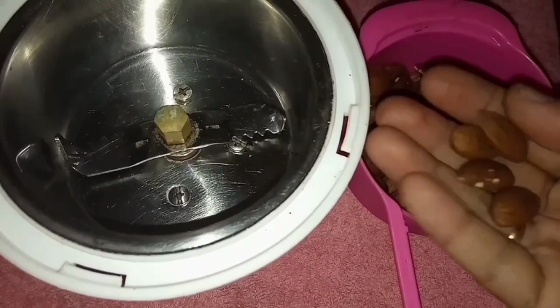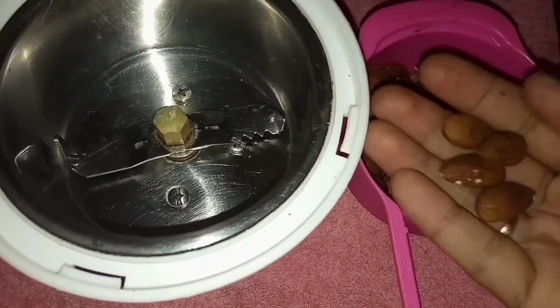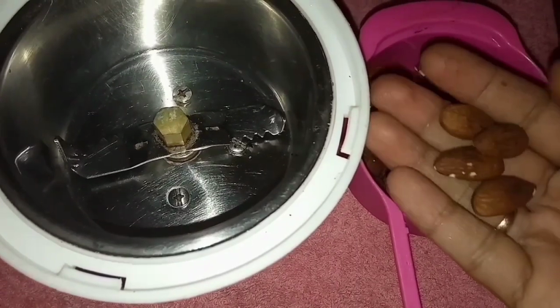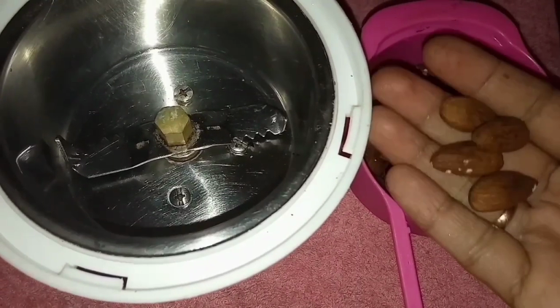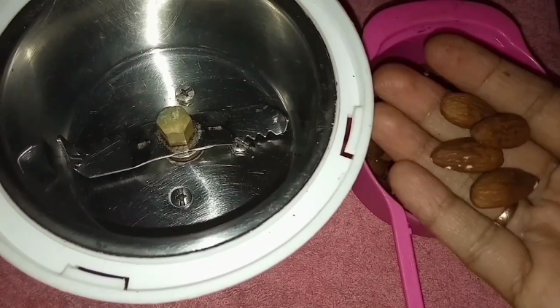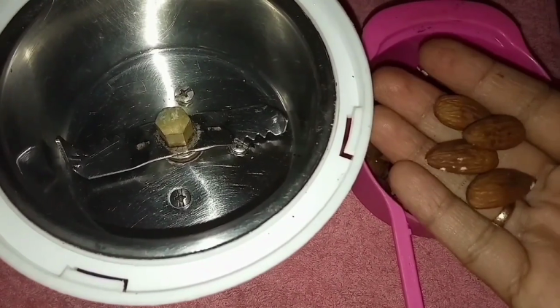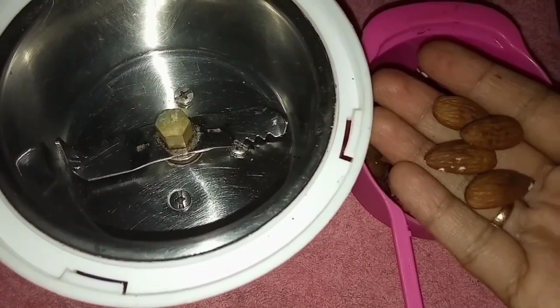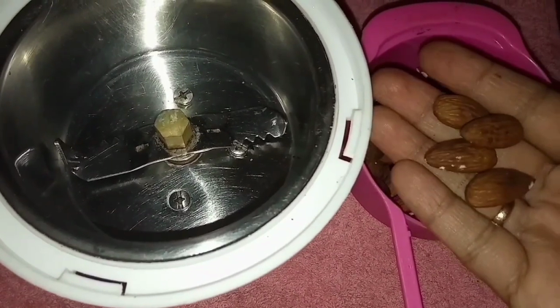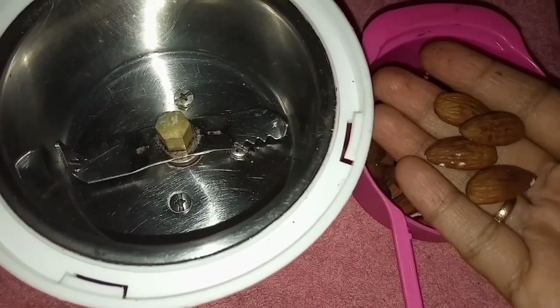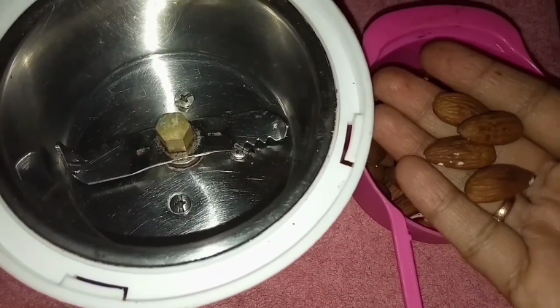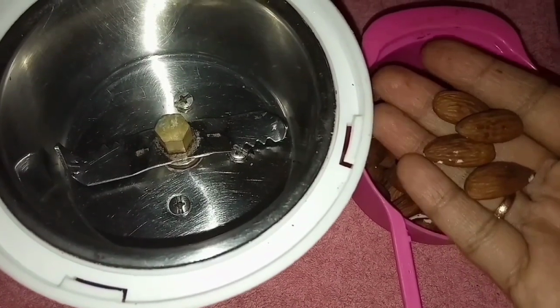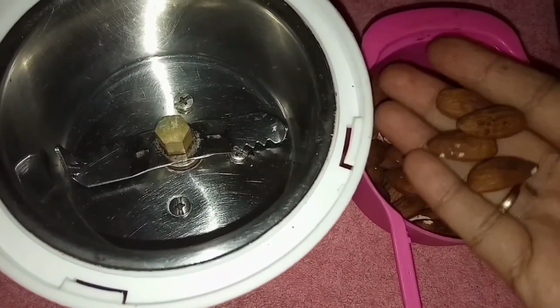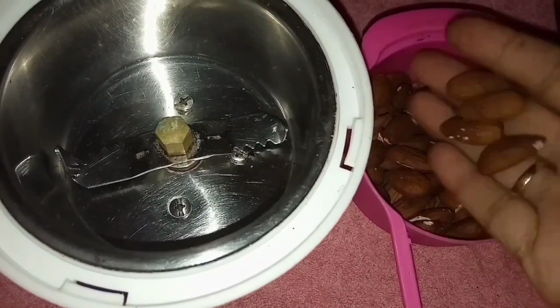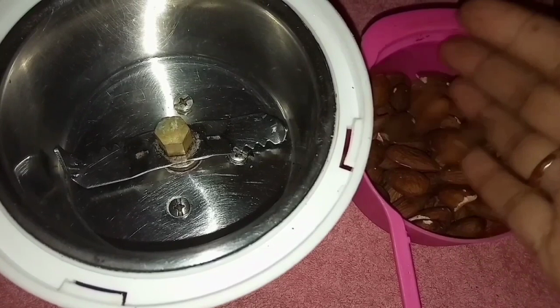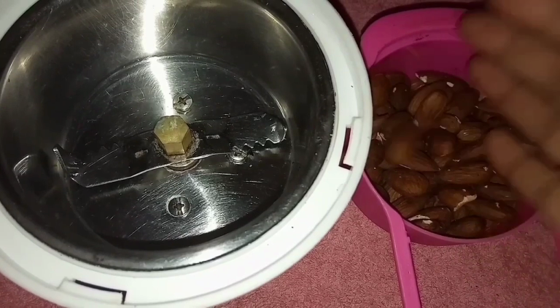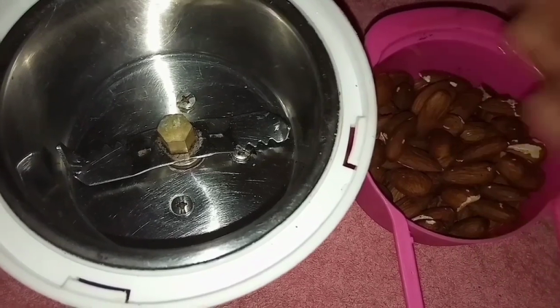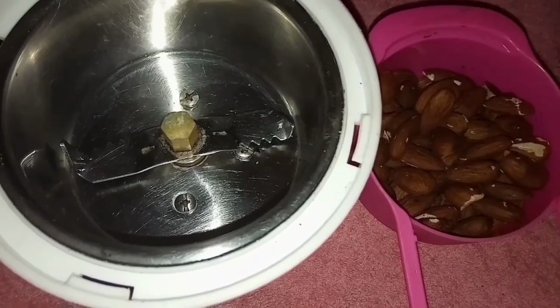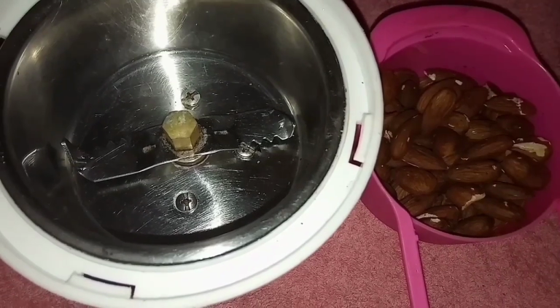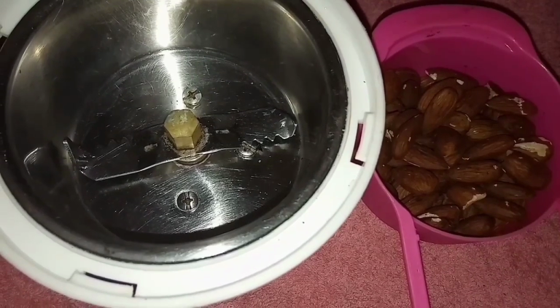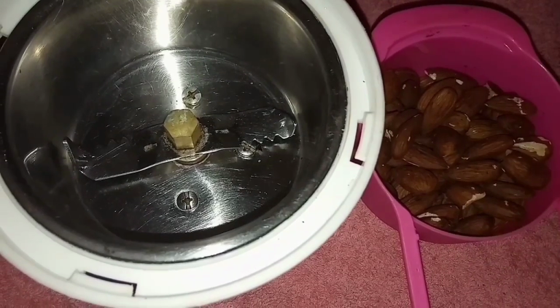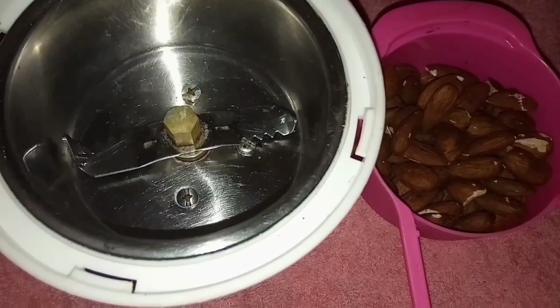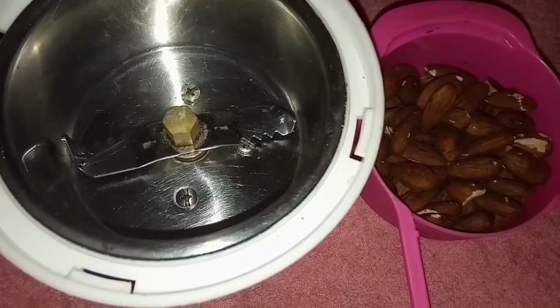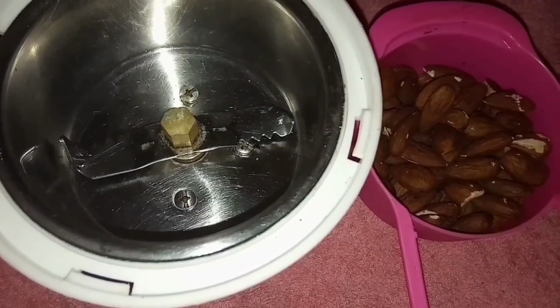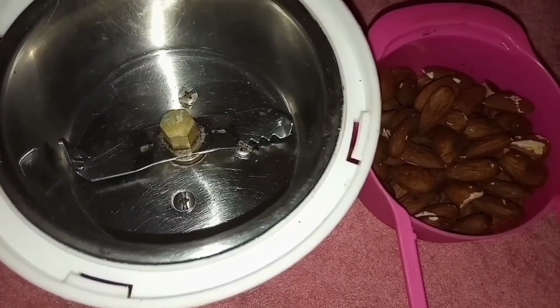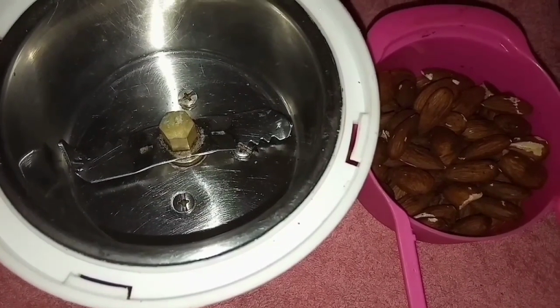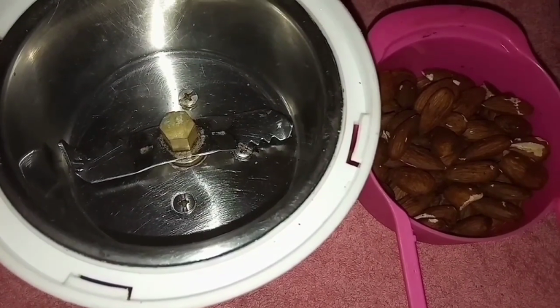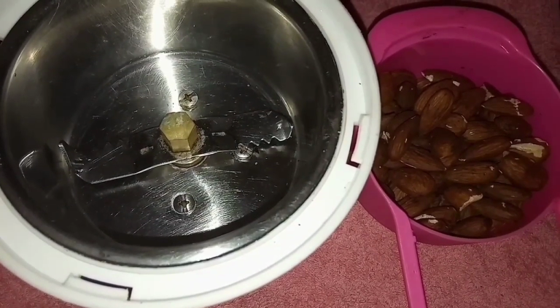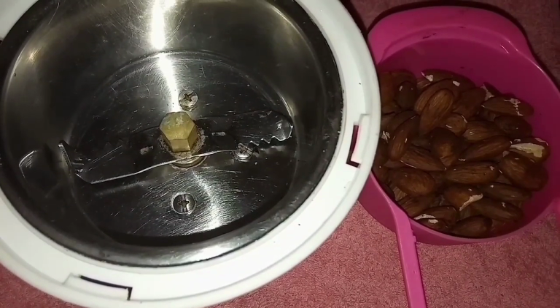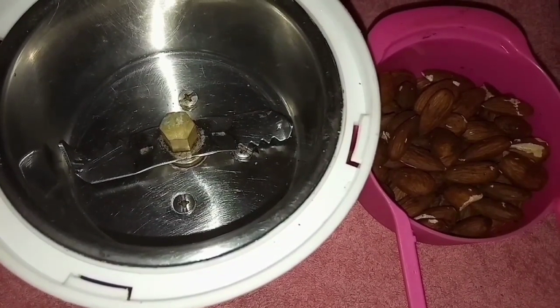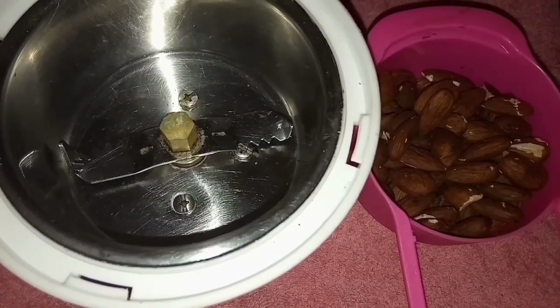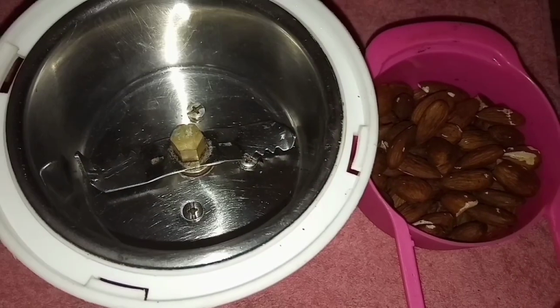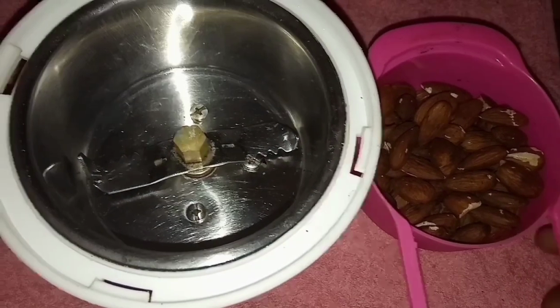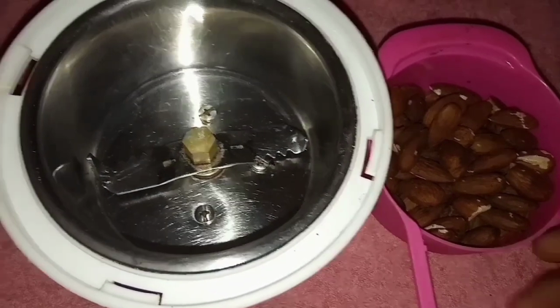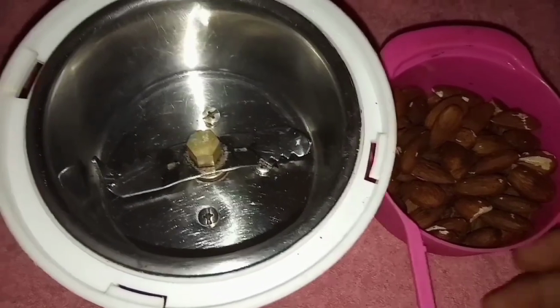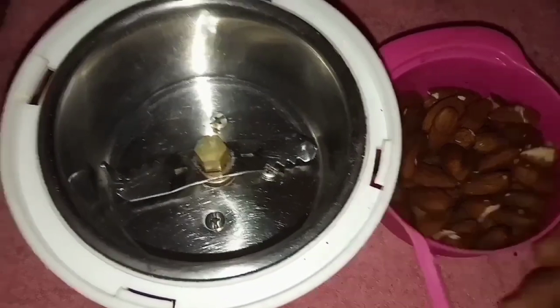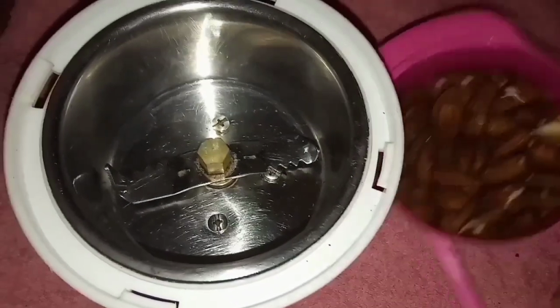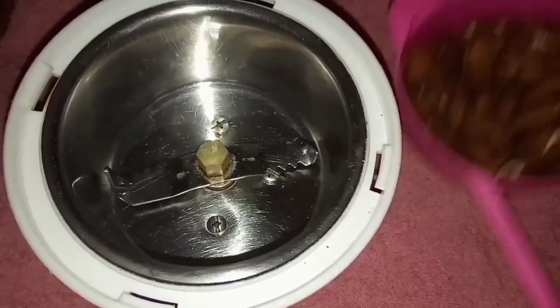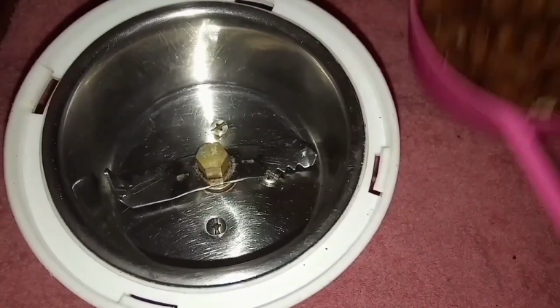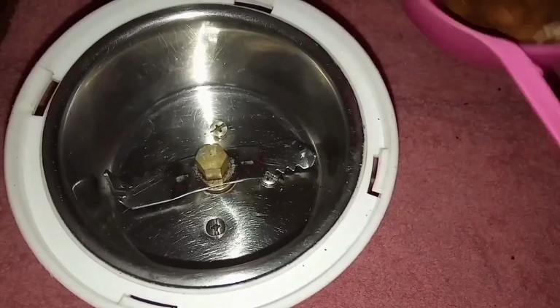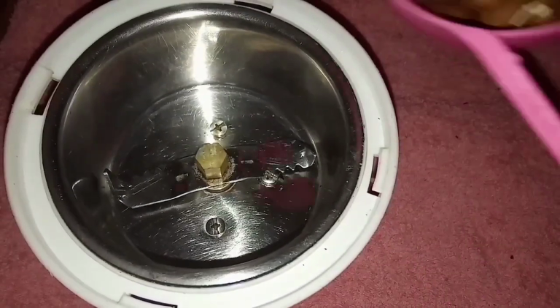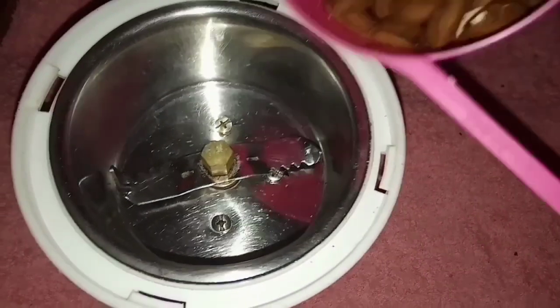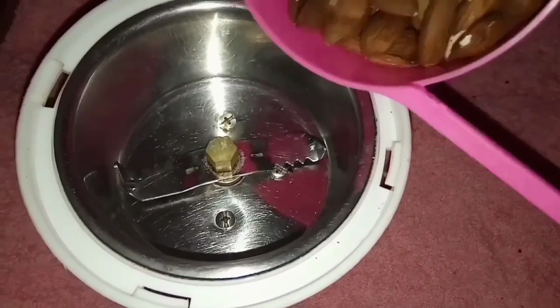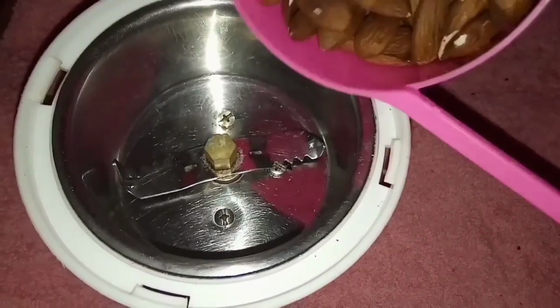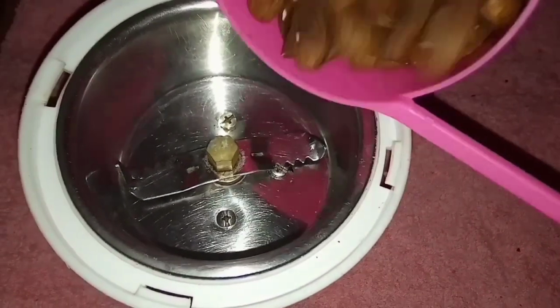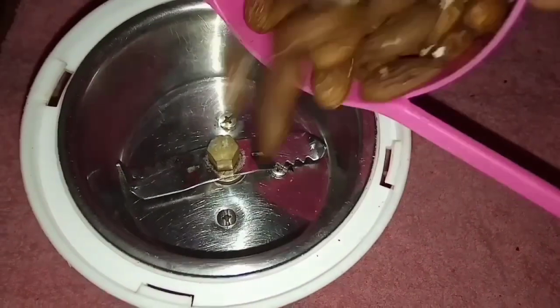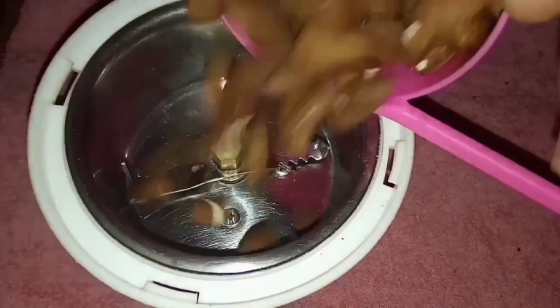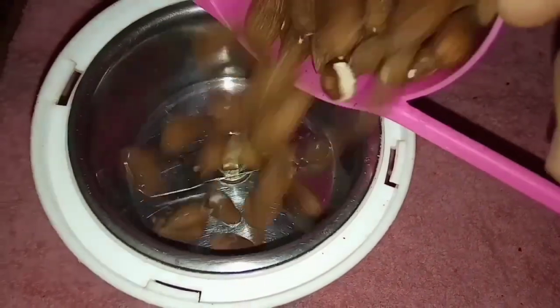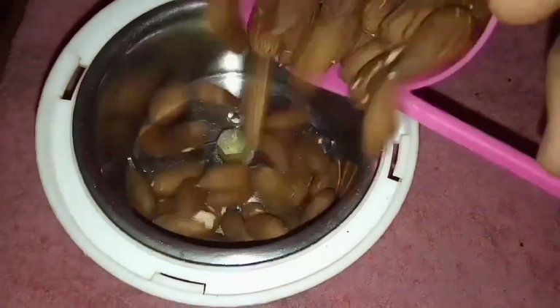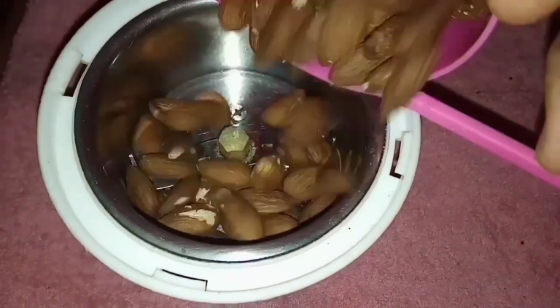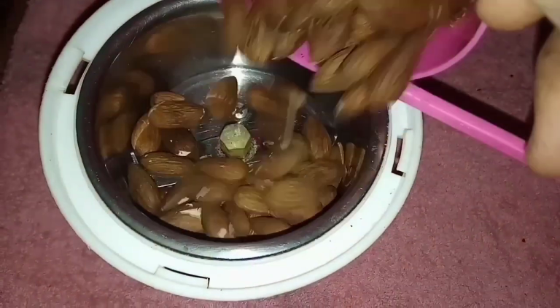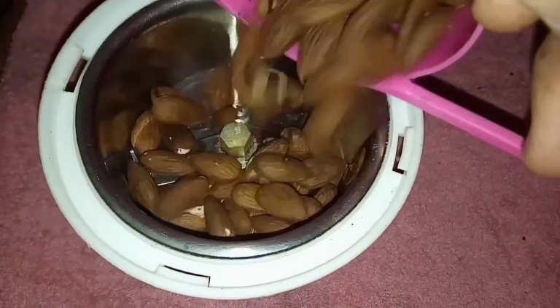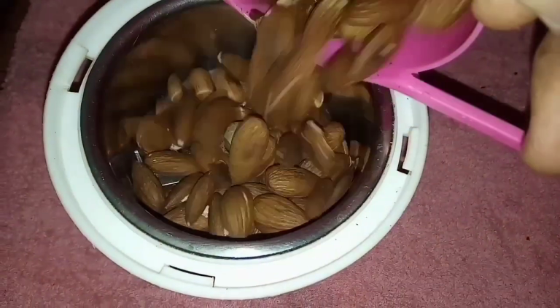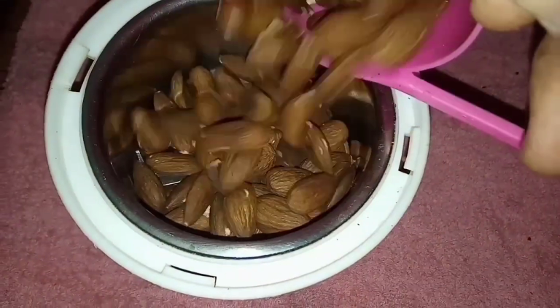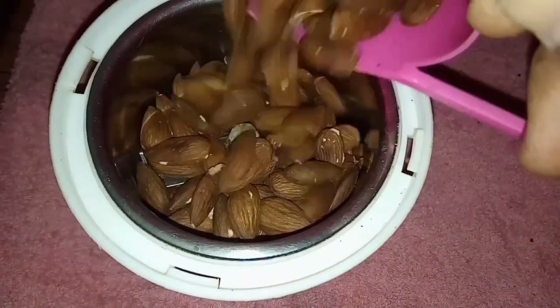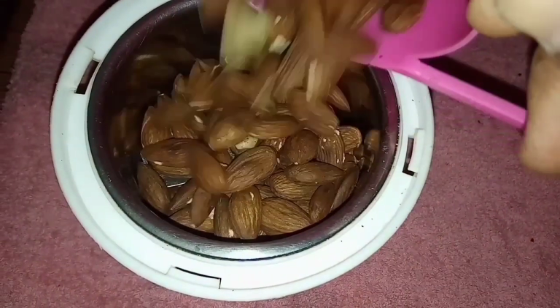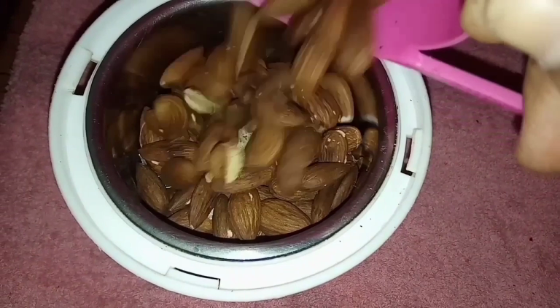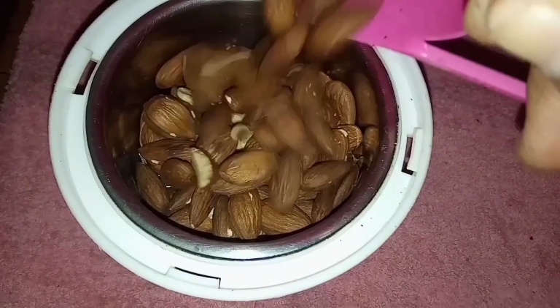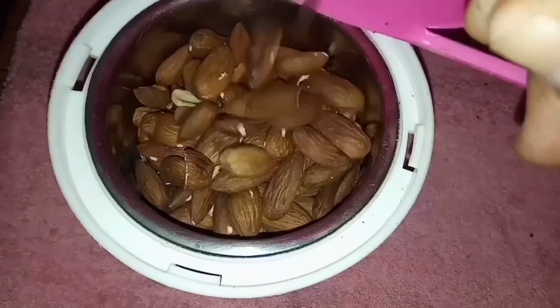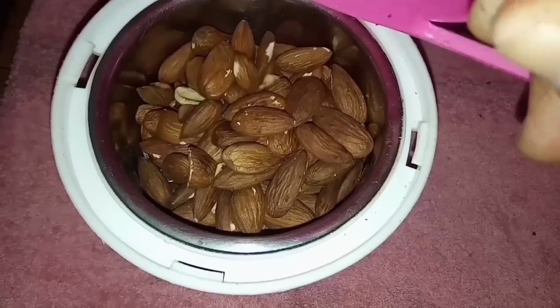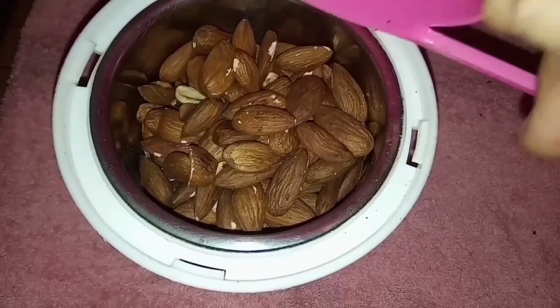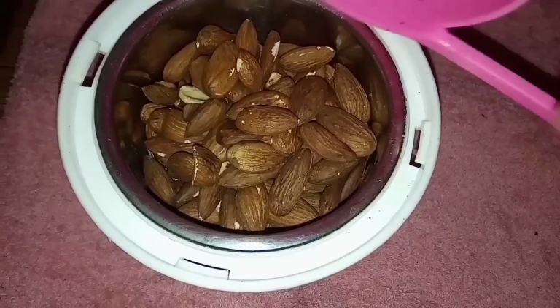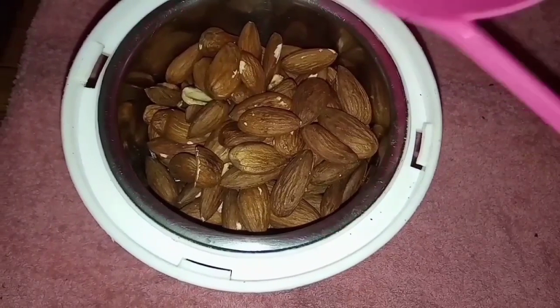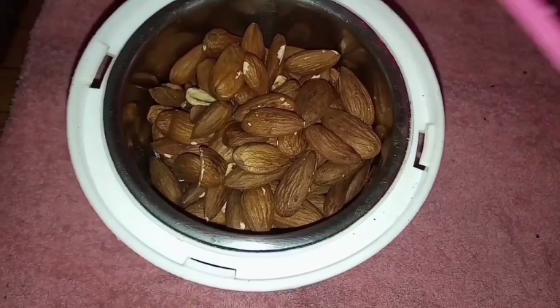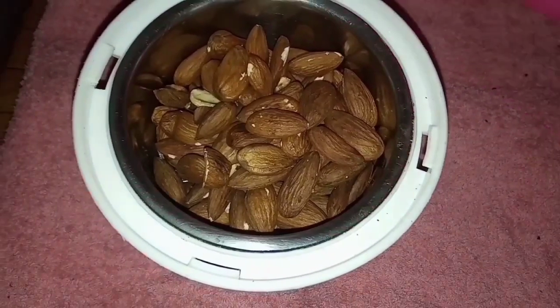Once the roasting is done, we have to cool these almonds for a while. Once the almonds are cool, then only we have to use them for grinding.